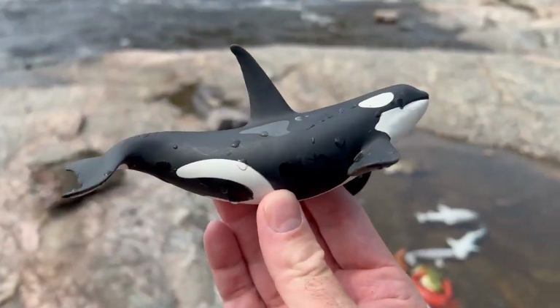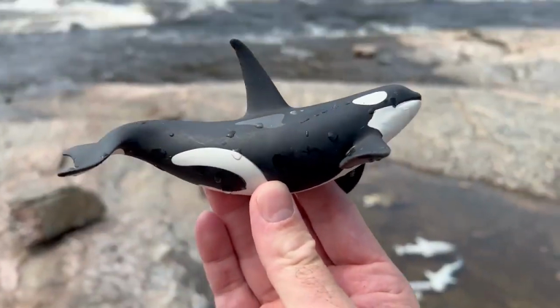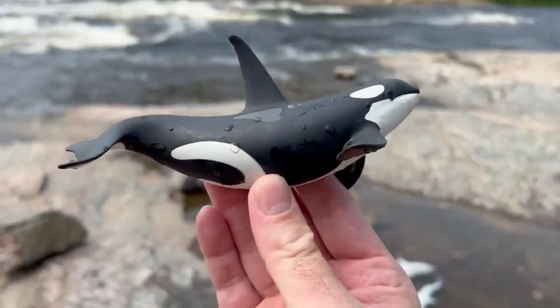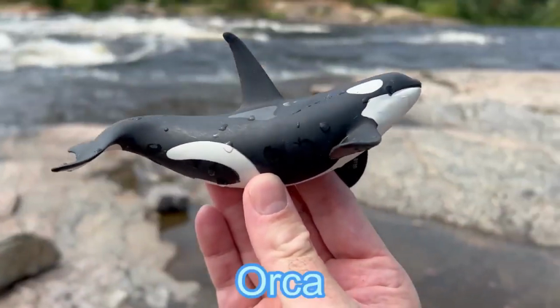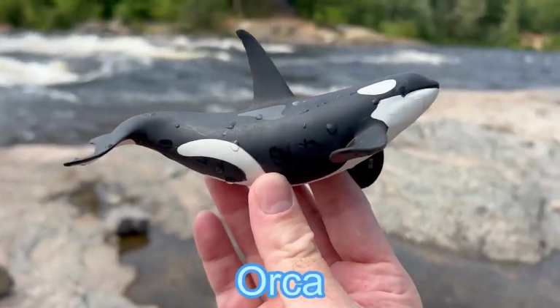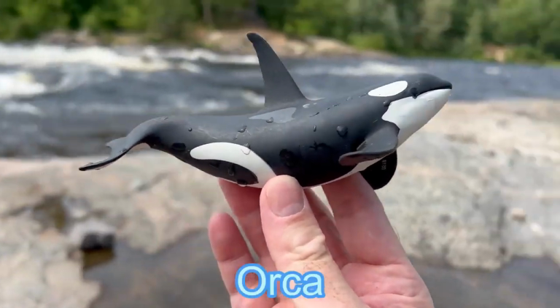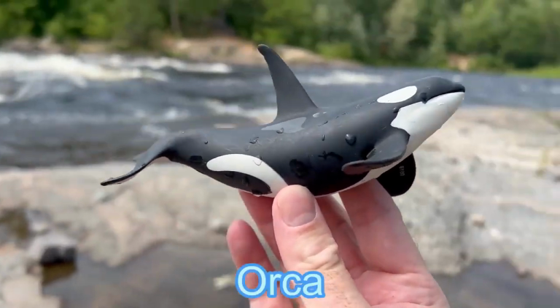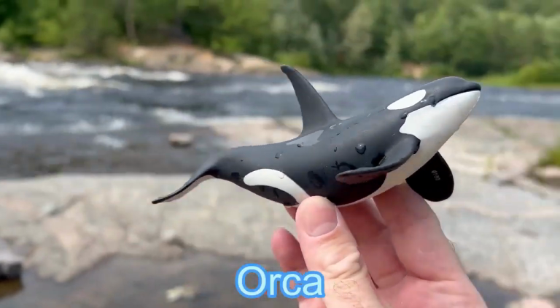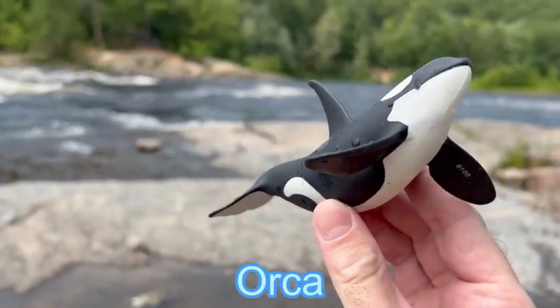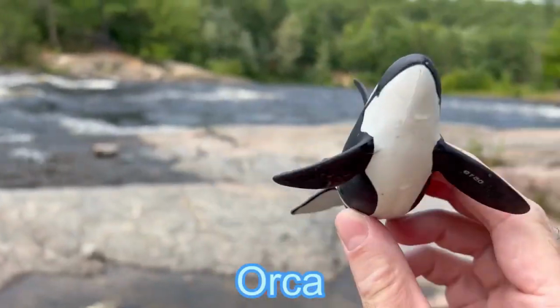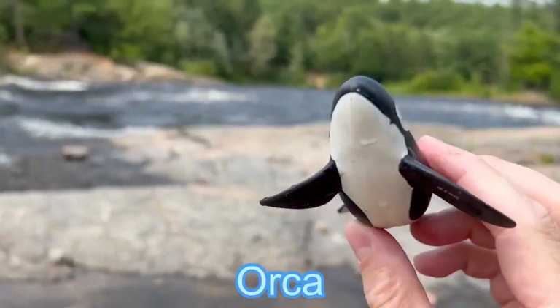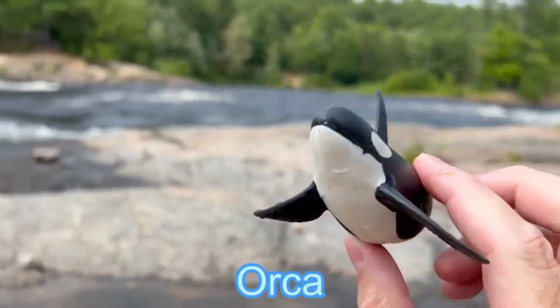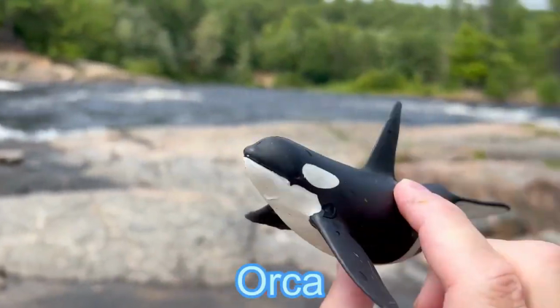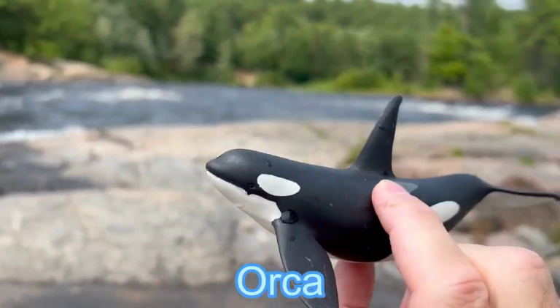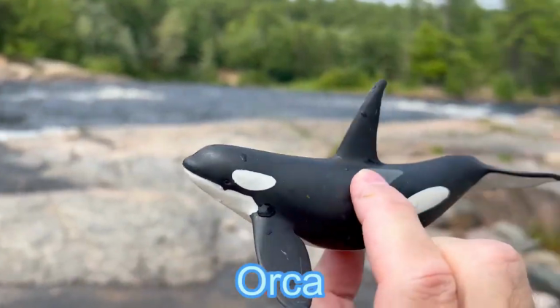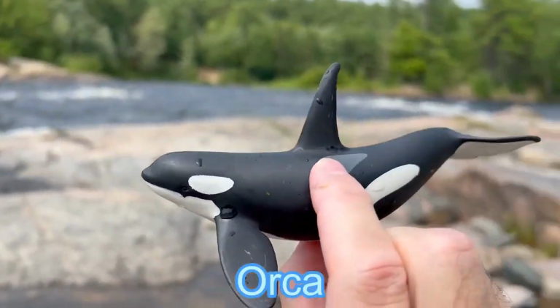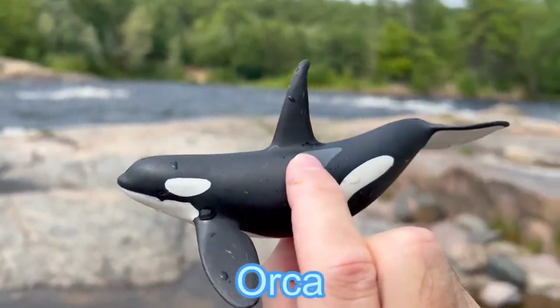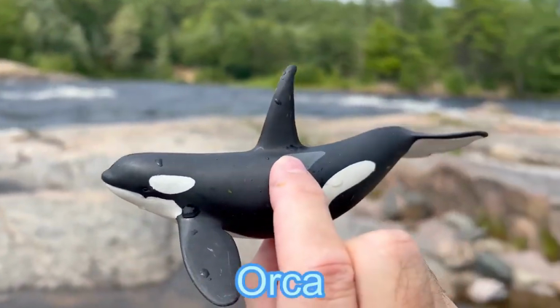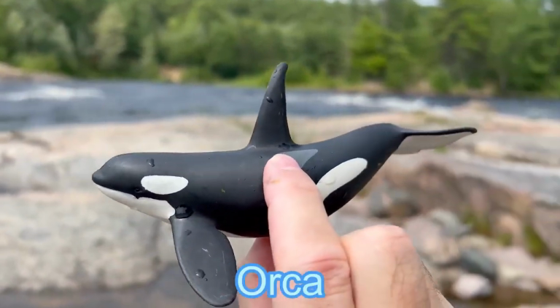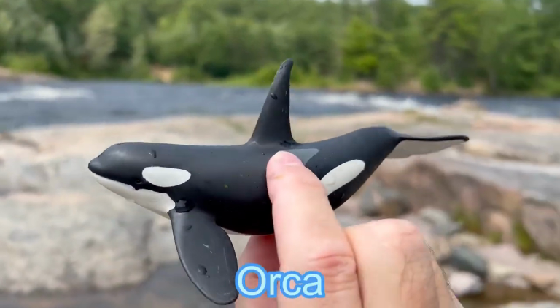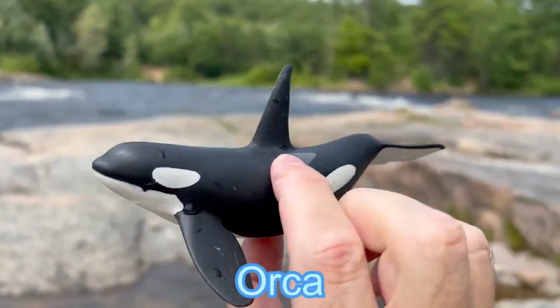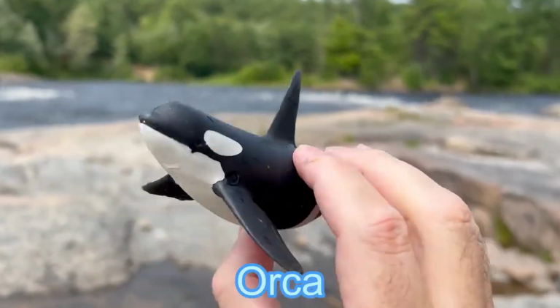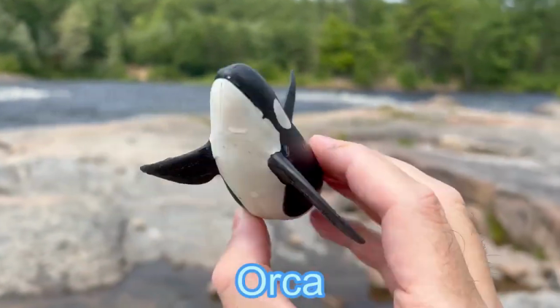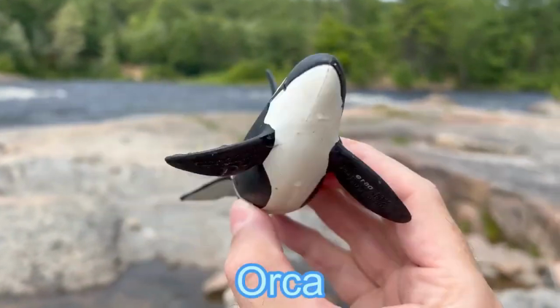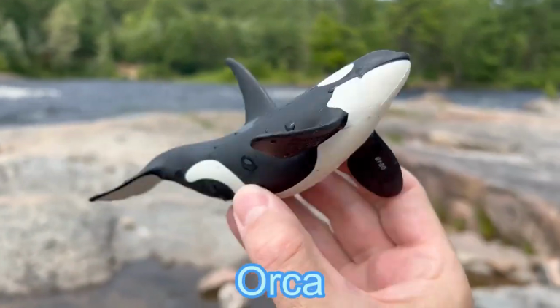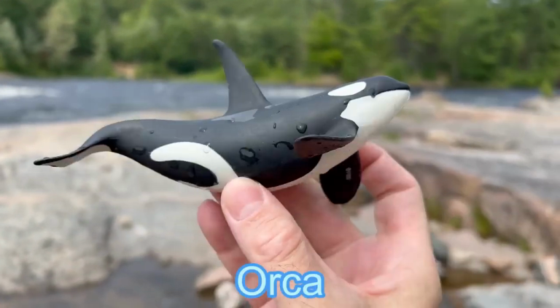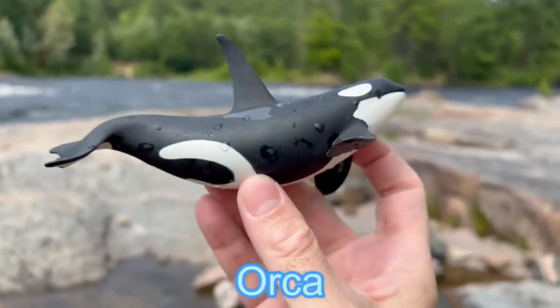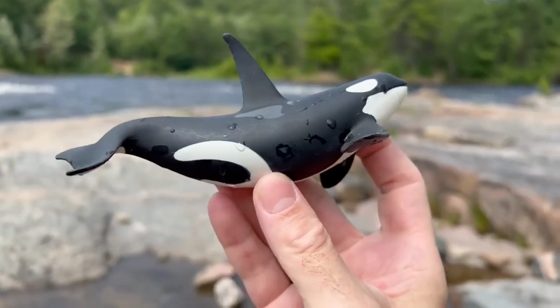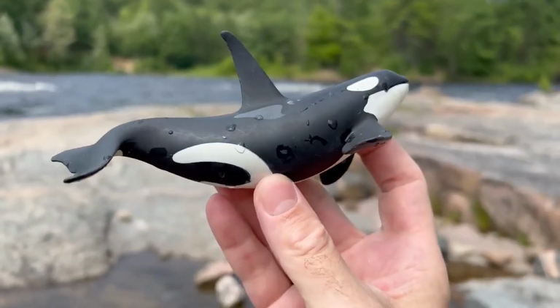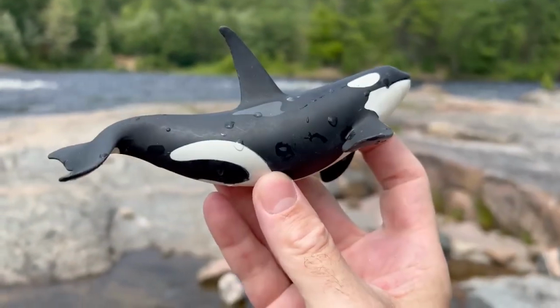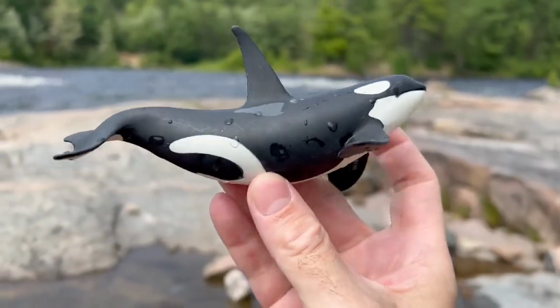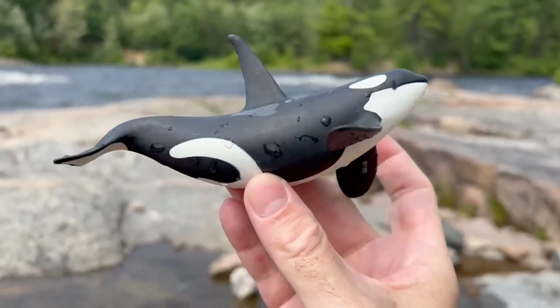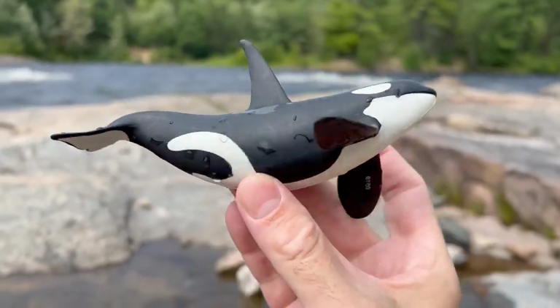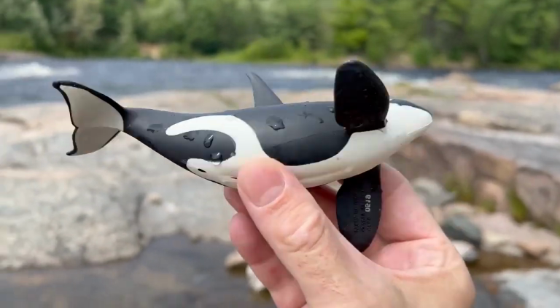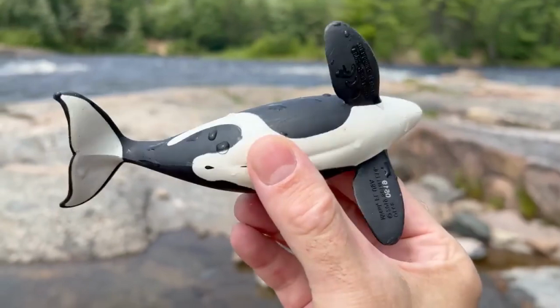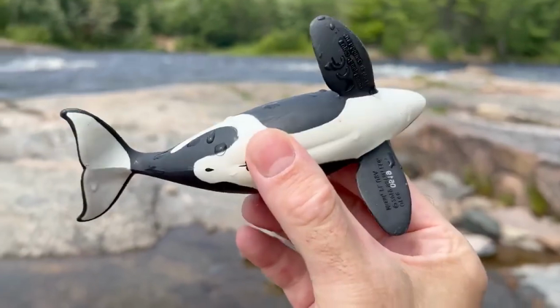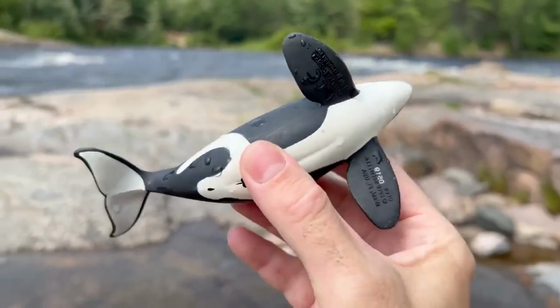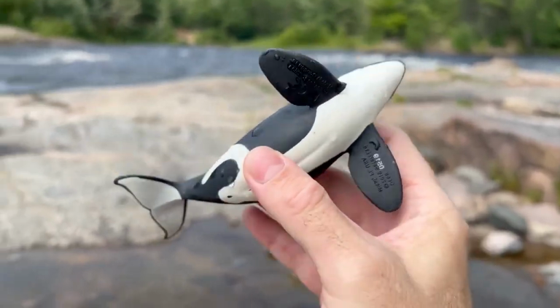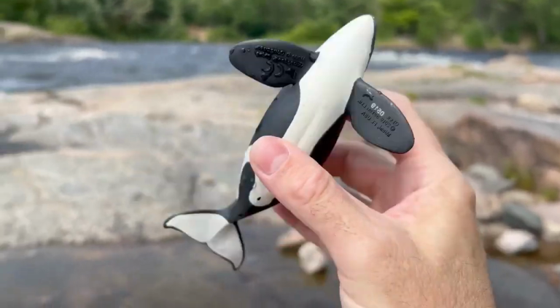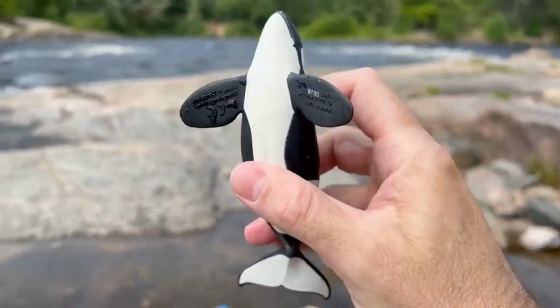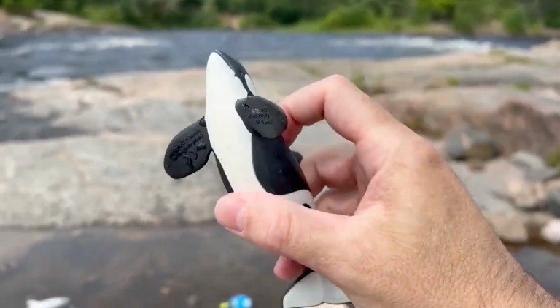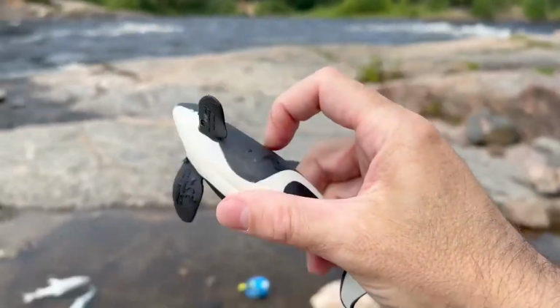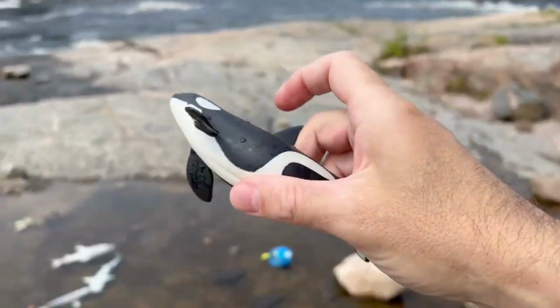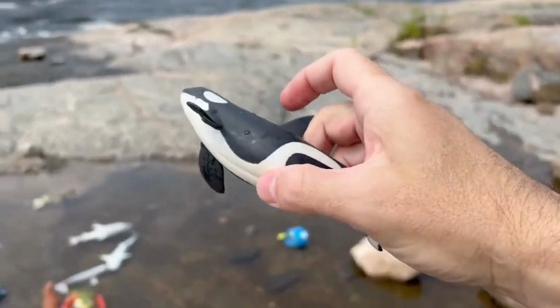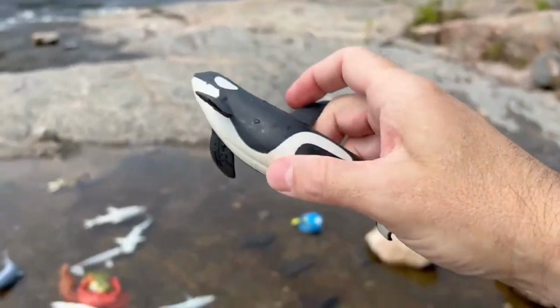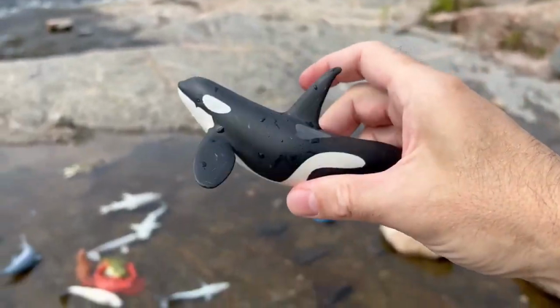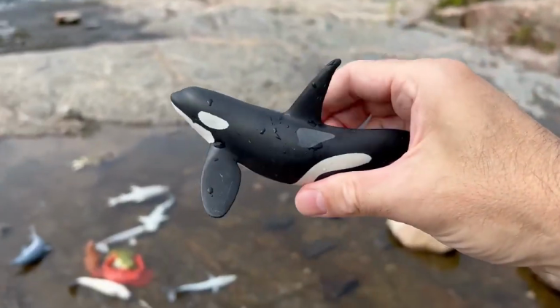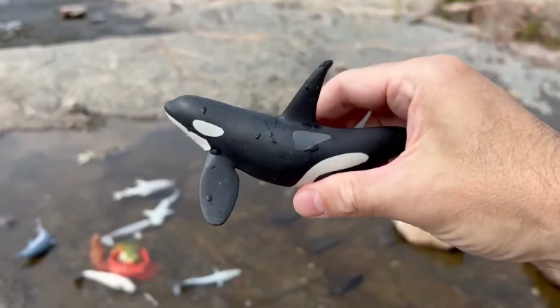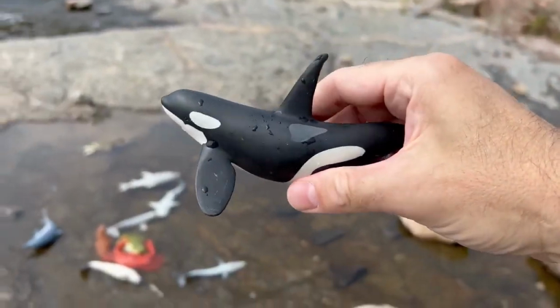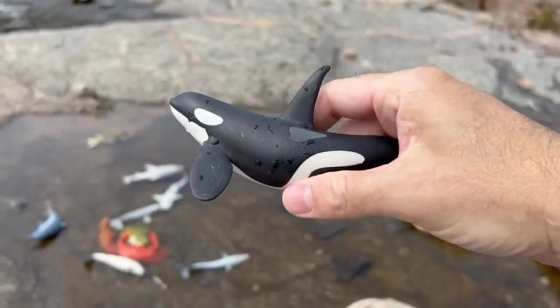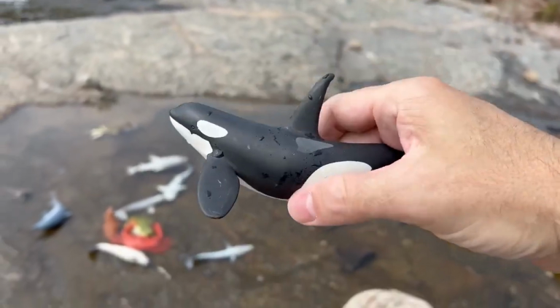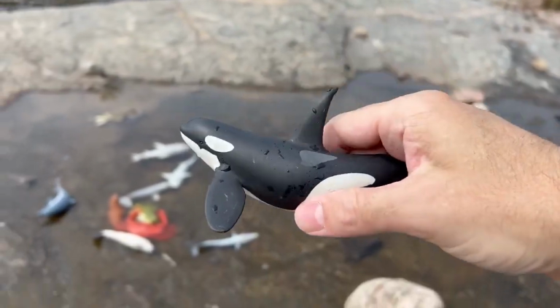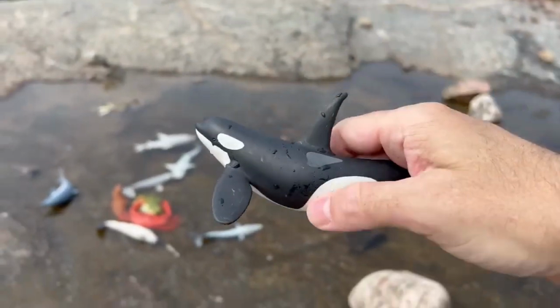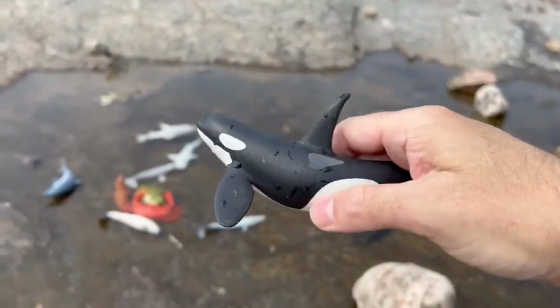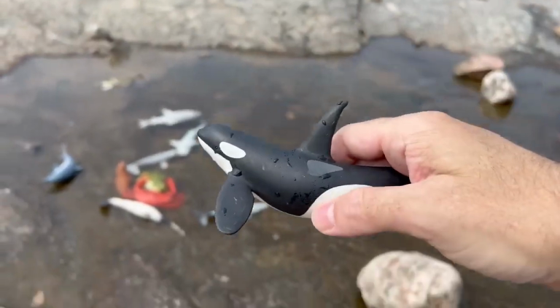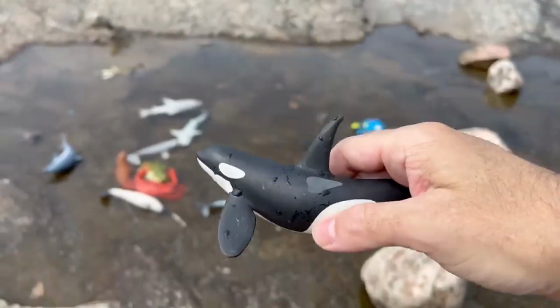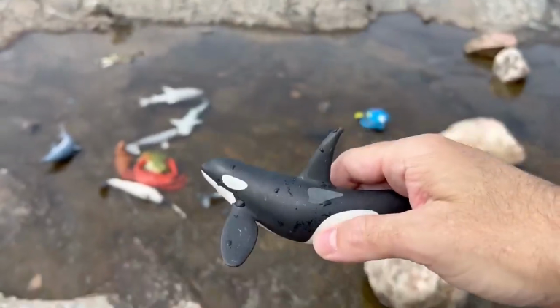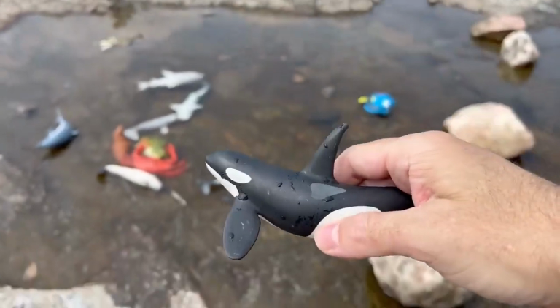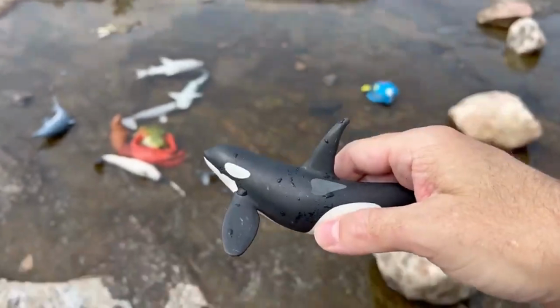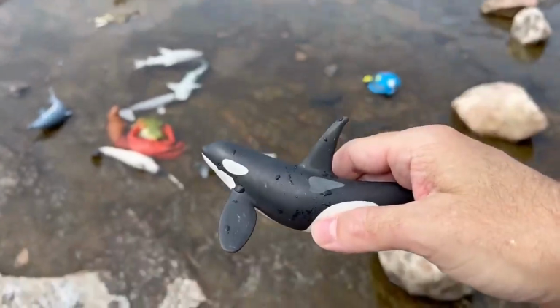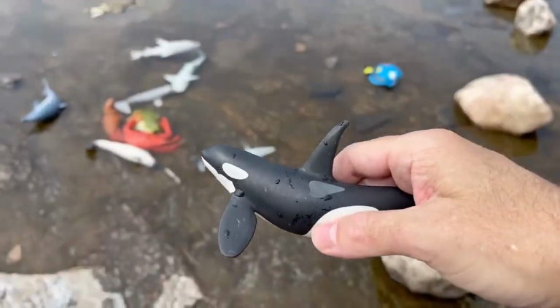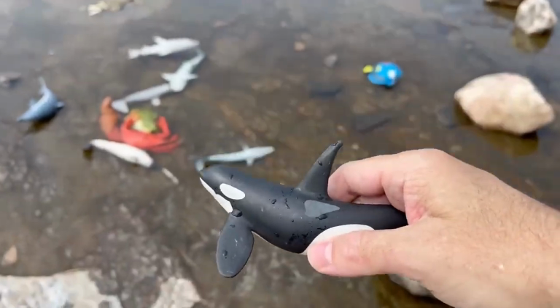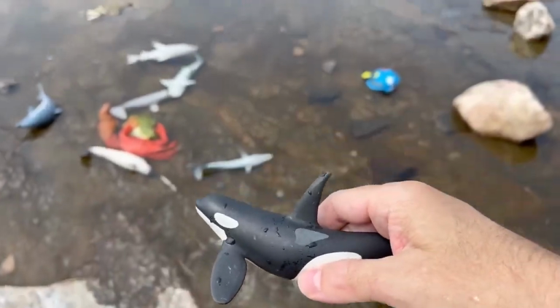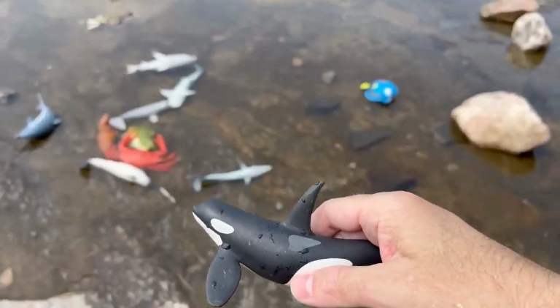Orca! It's a black and white orca. Let's let the orca go in the water.